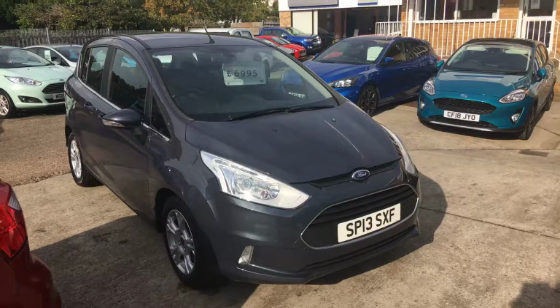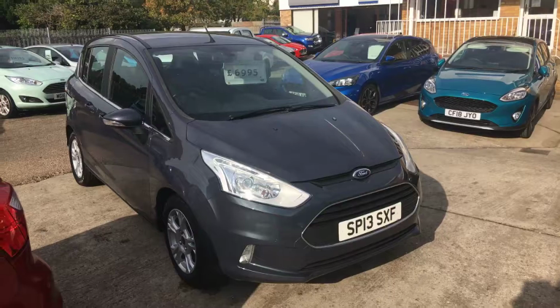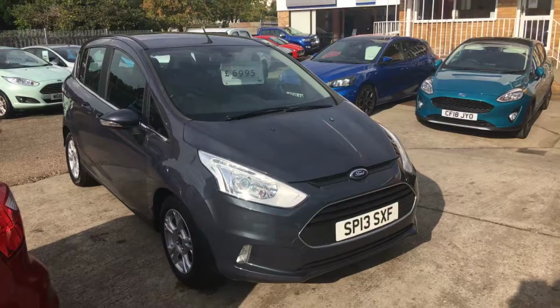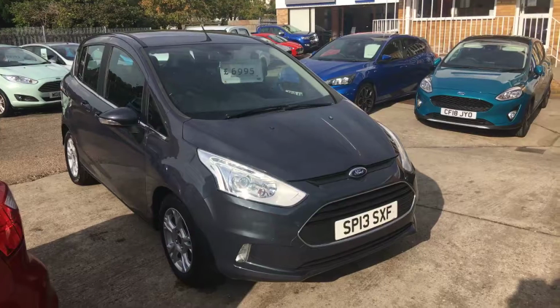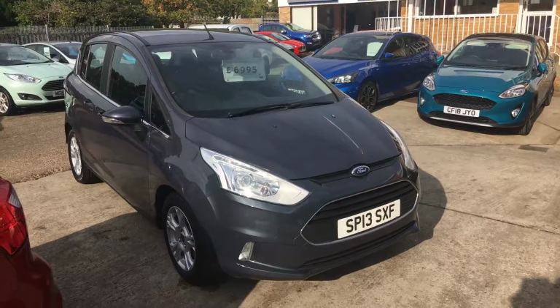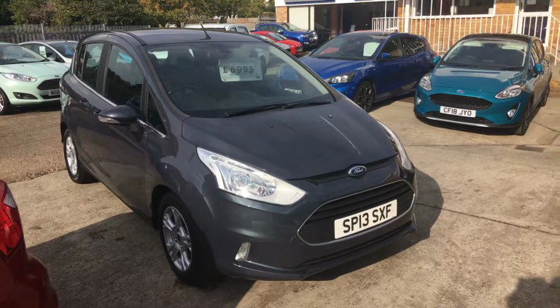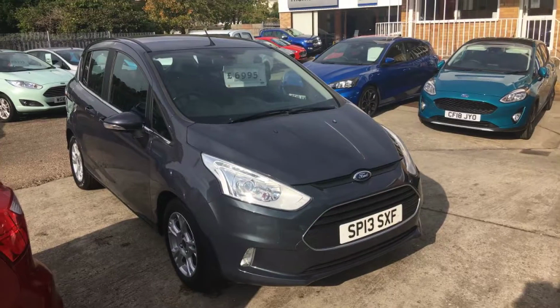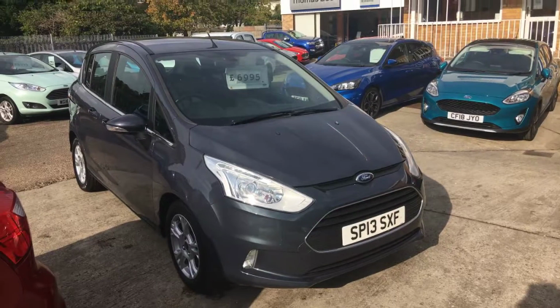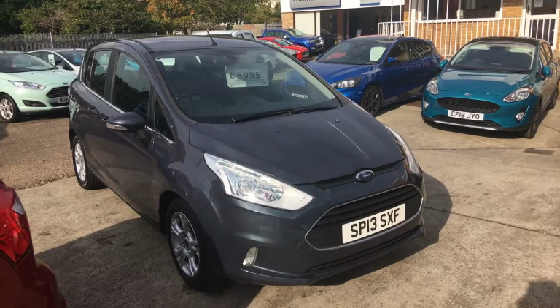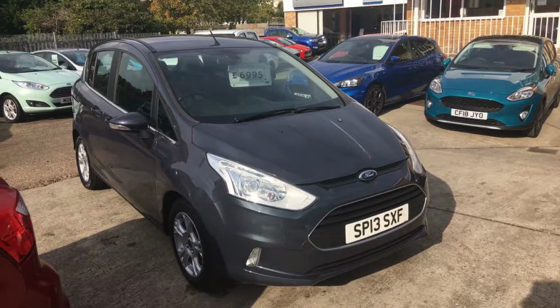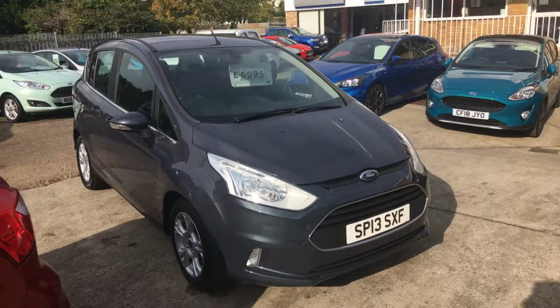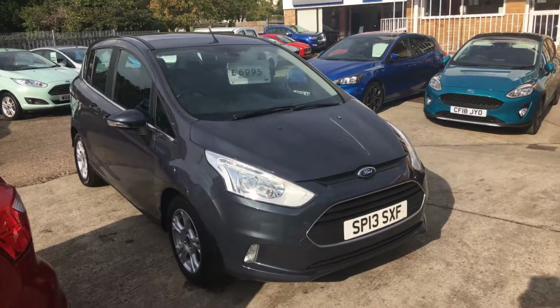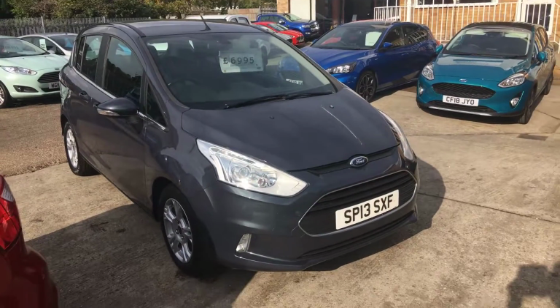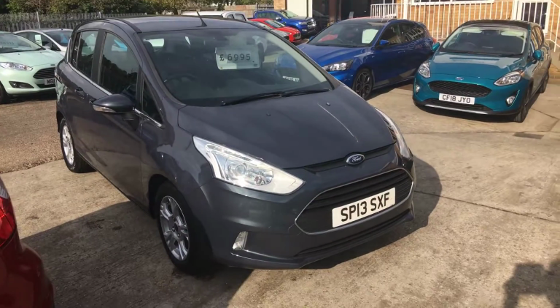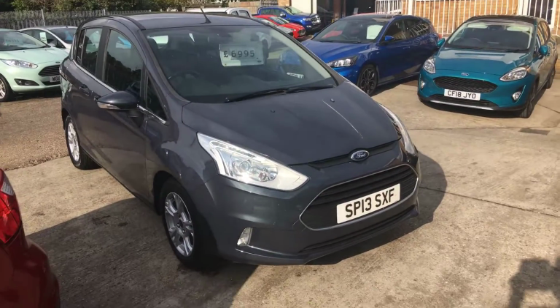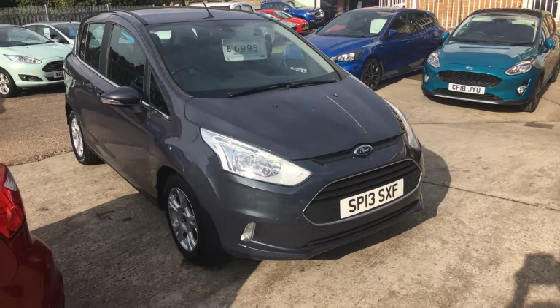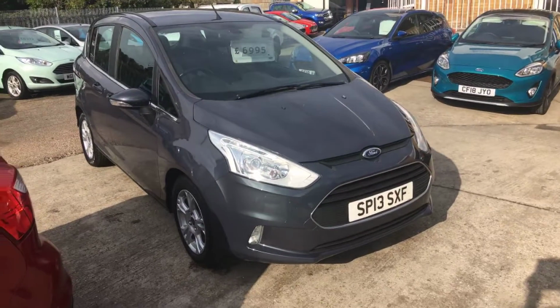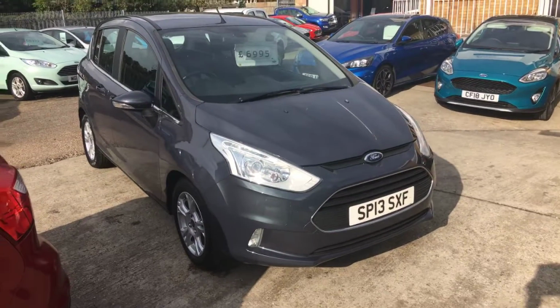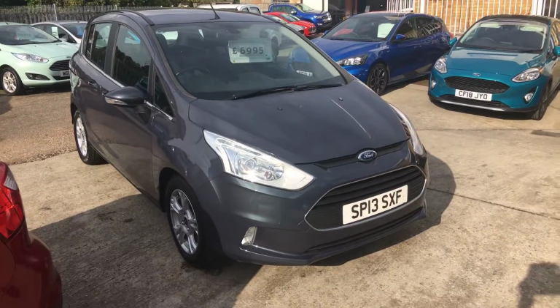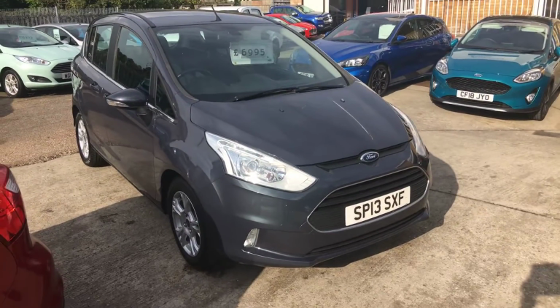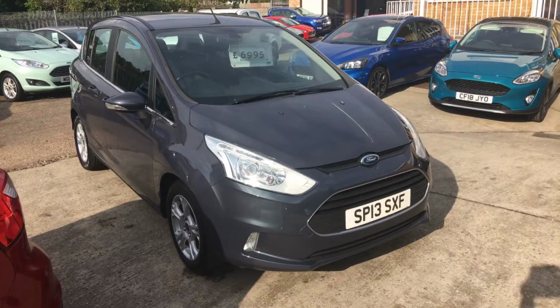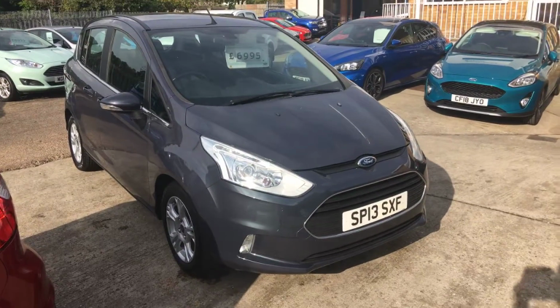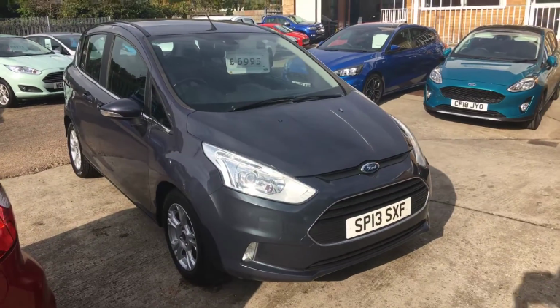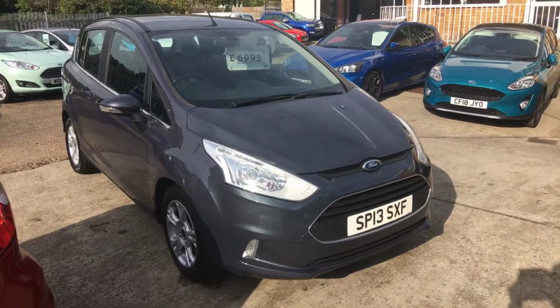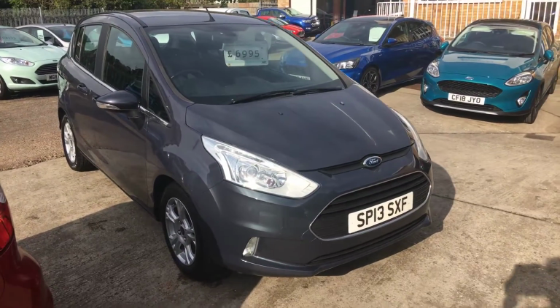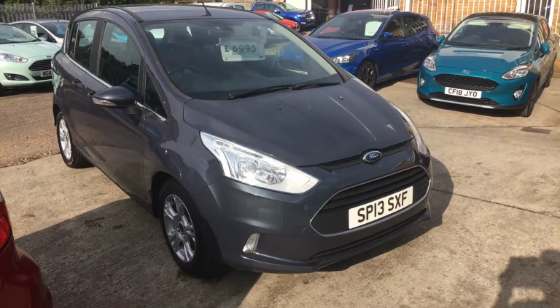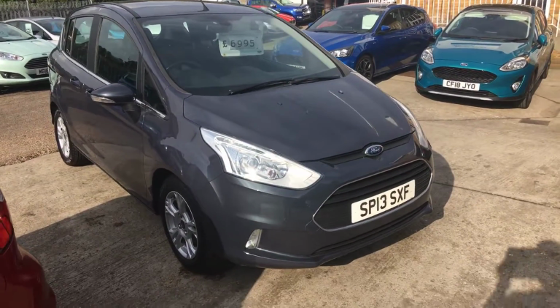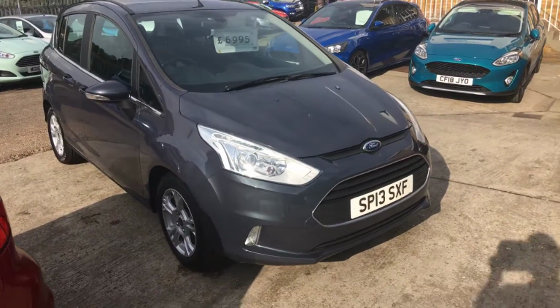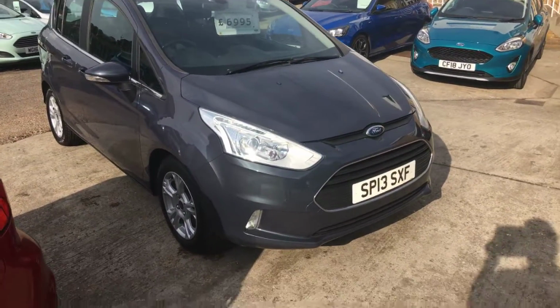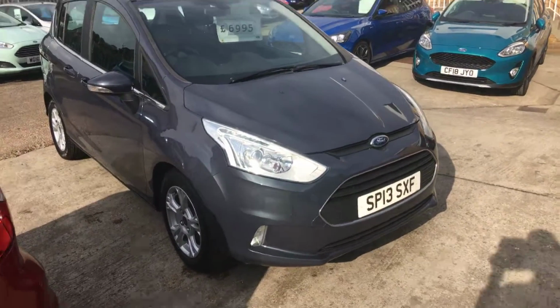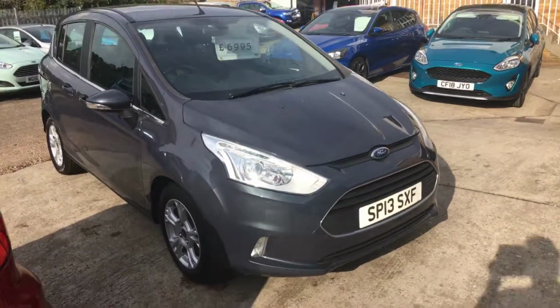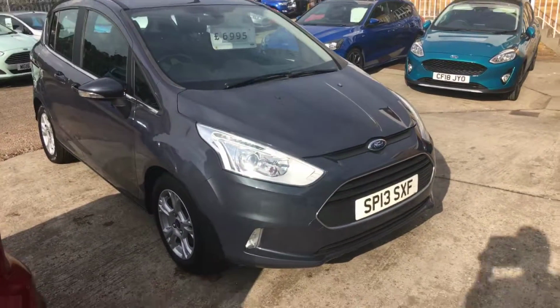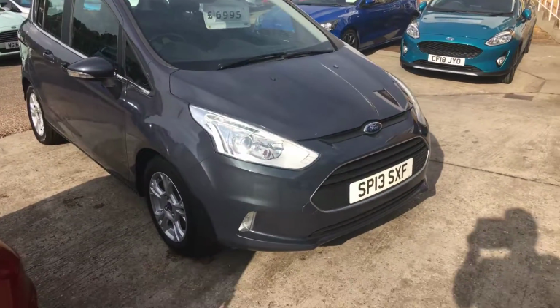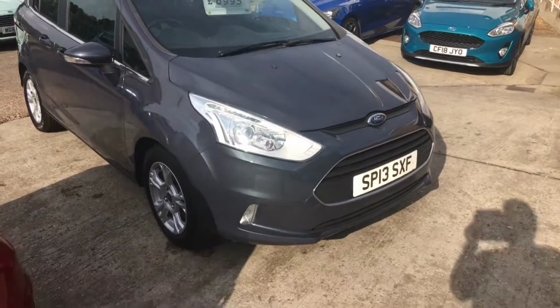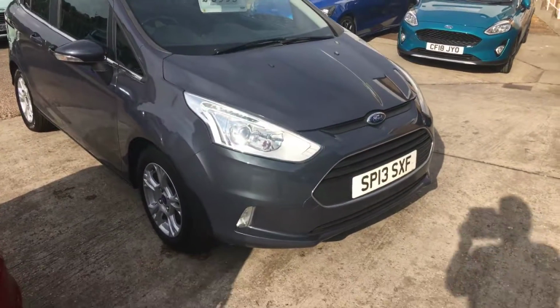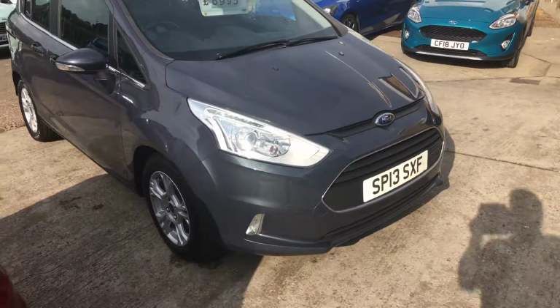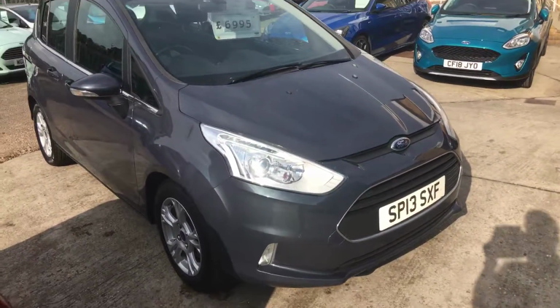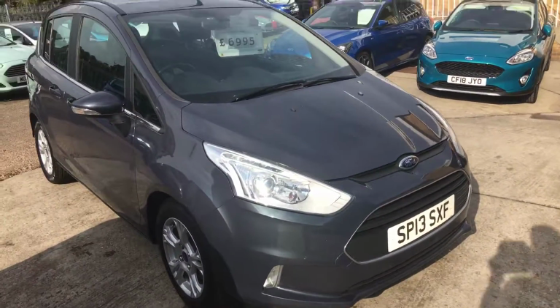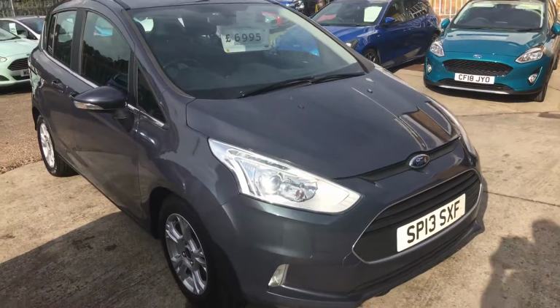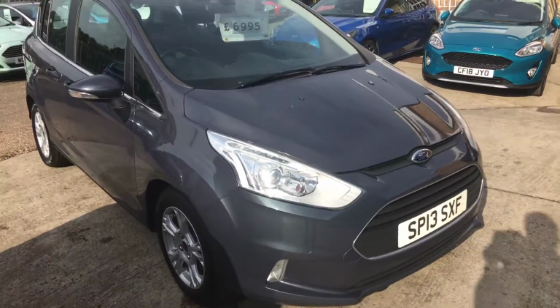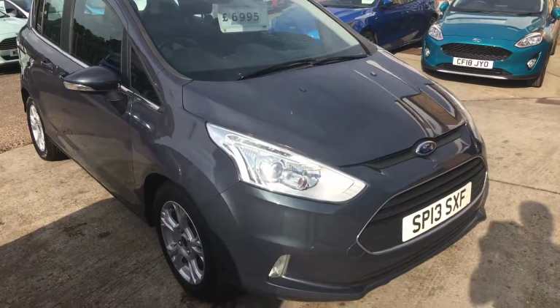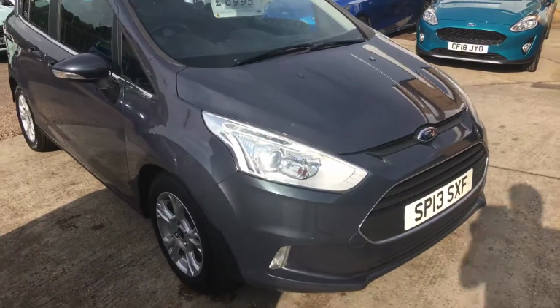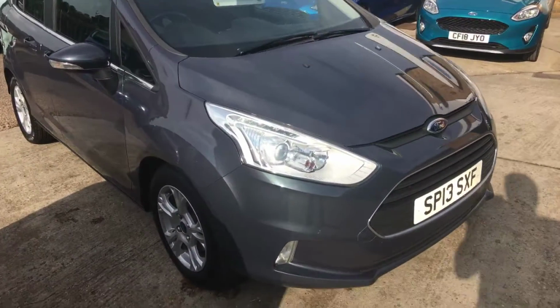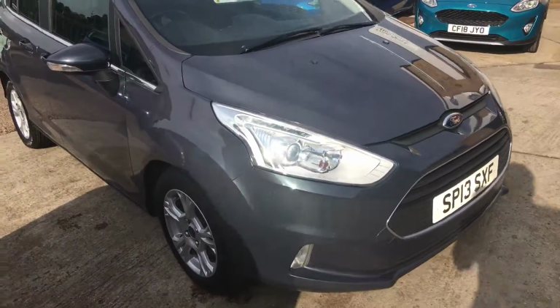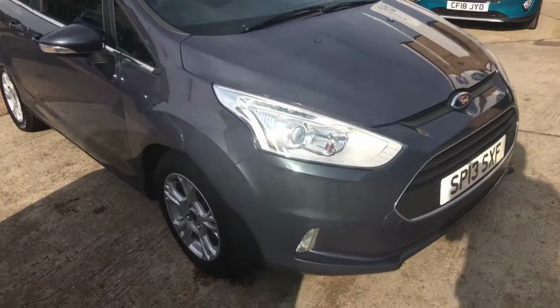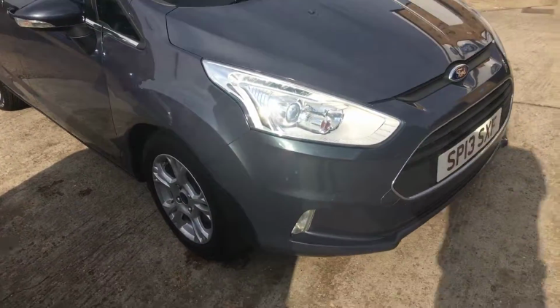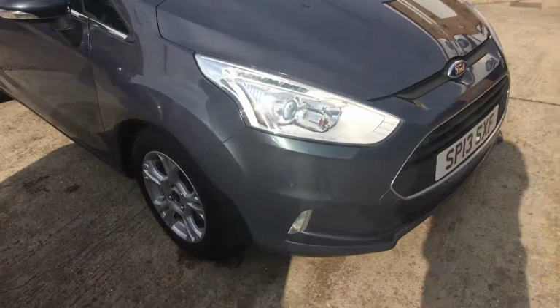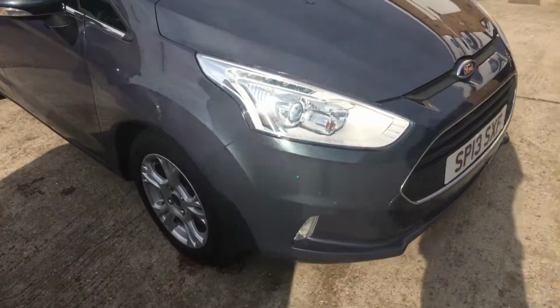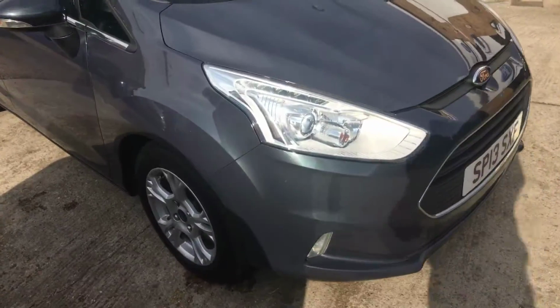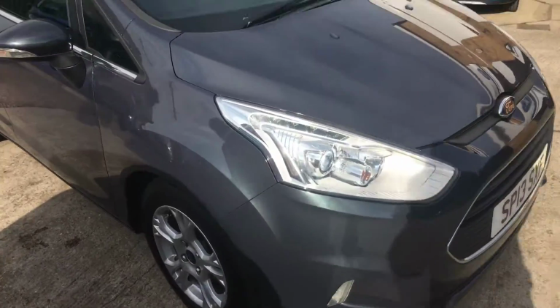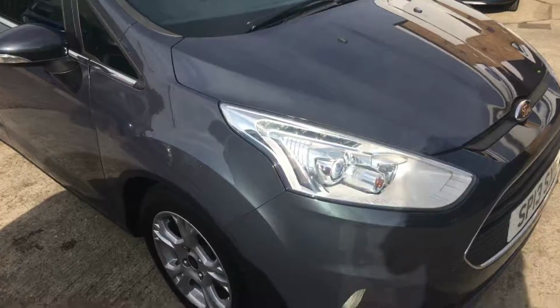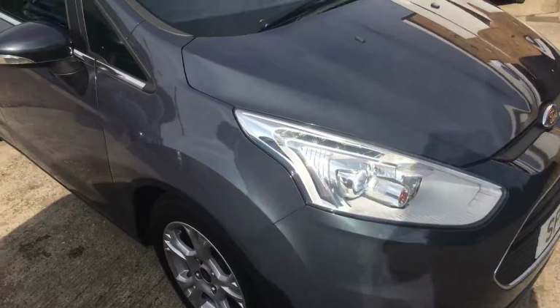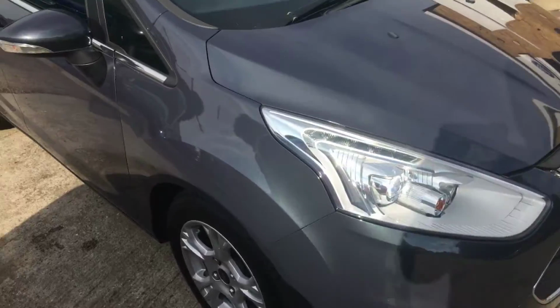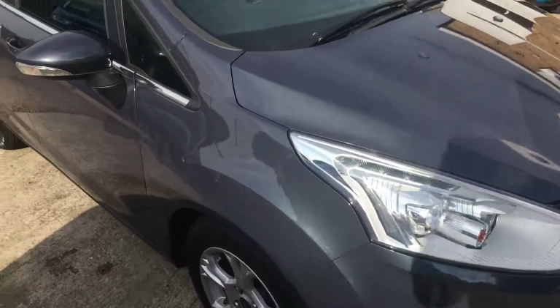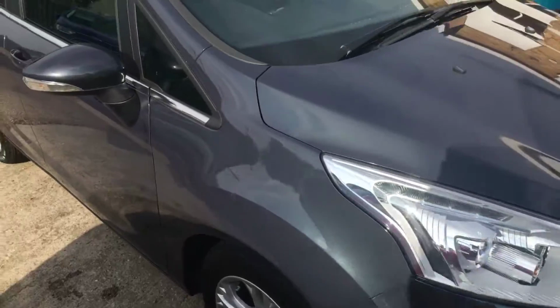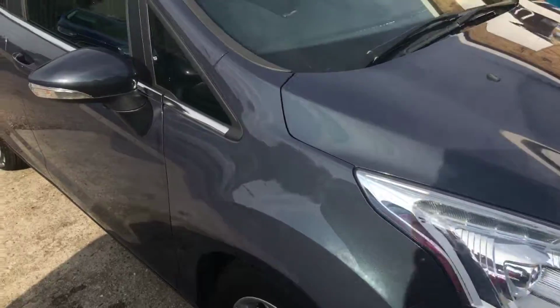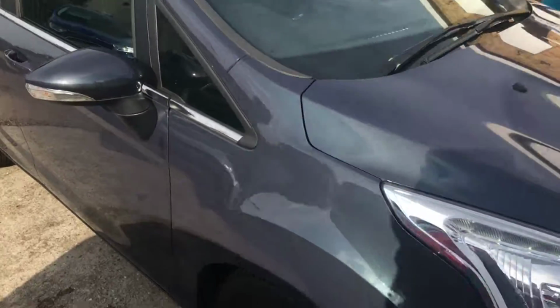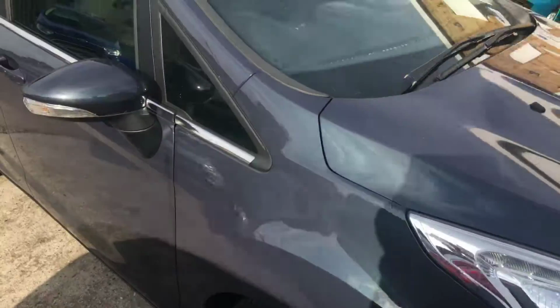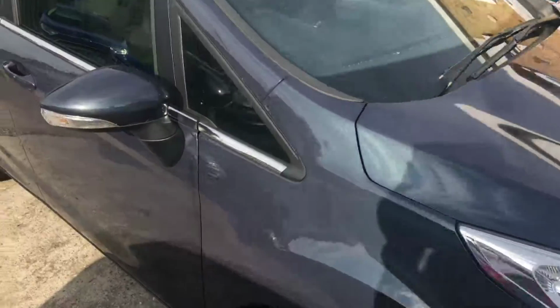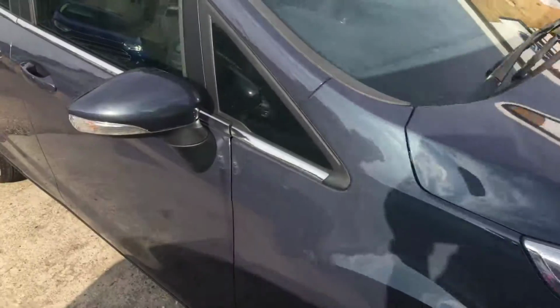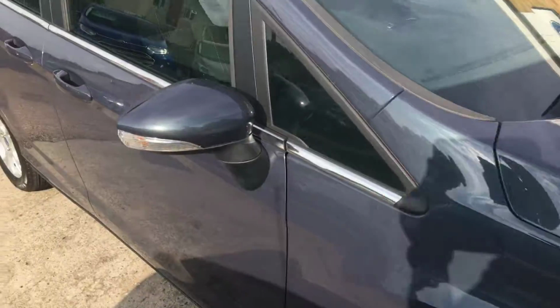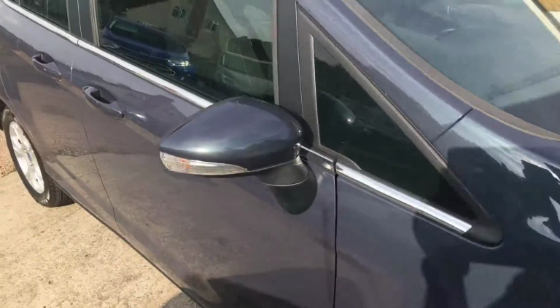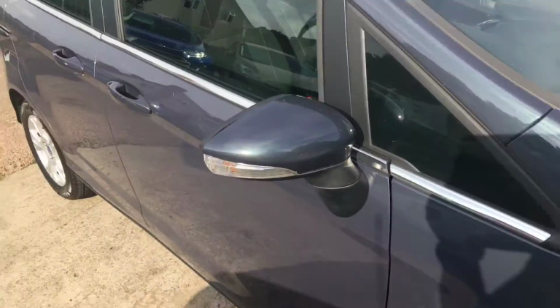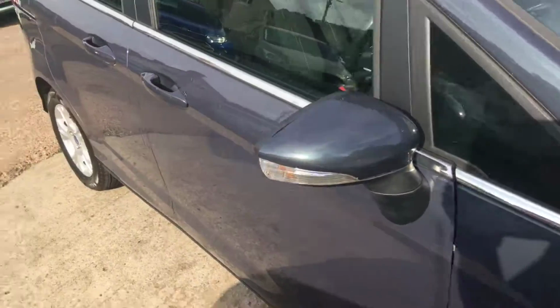Welcome to Thomas B. Used Cars. Here we have a 2013, 13-plate Ford B-Max.